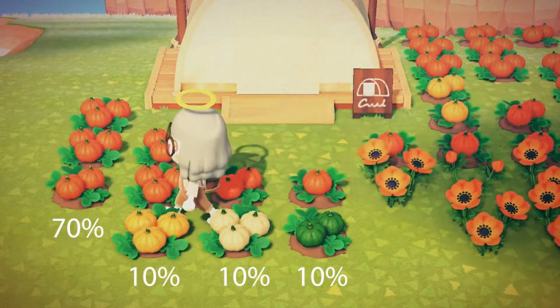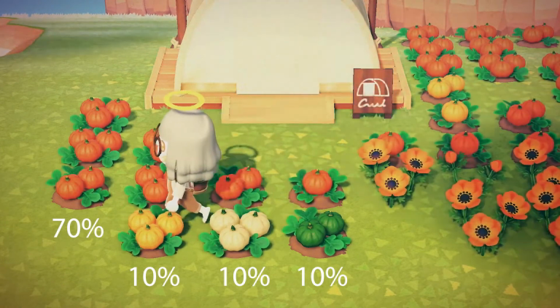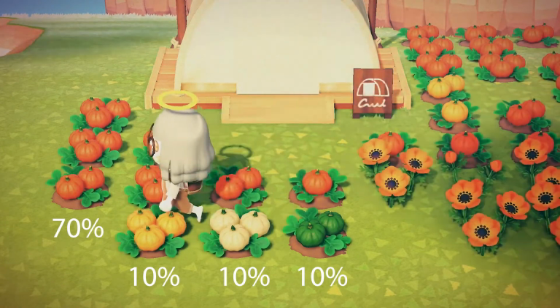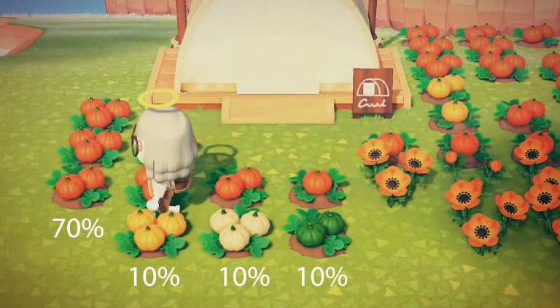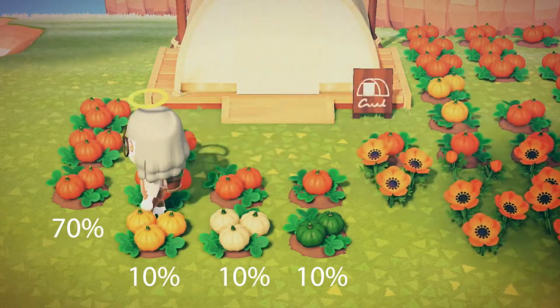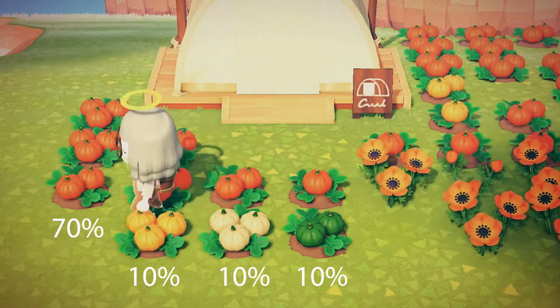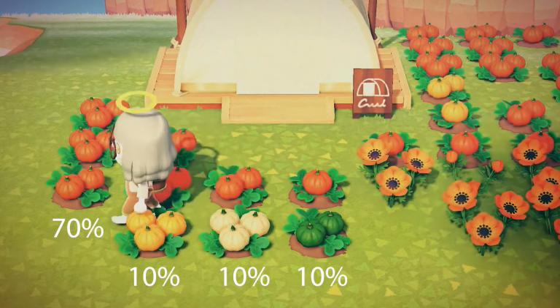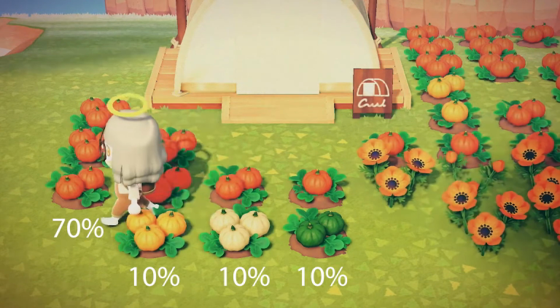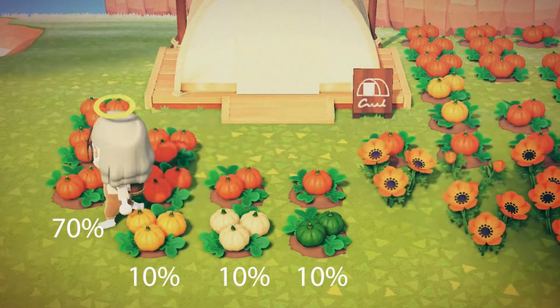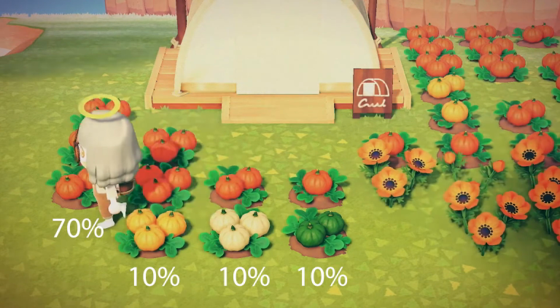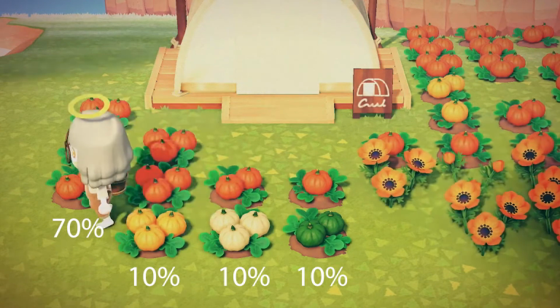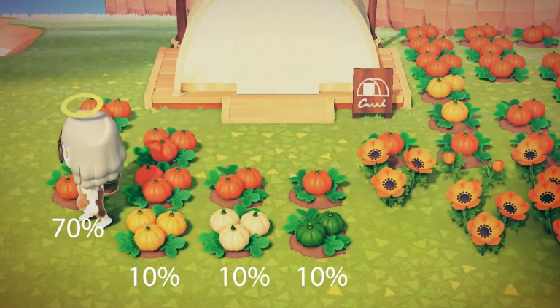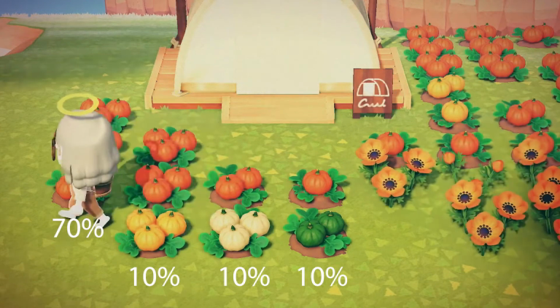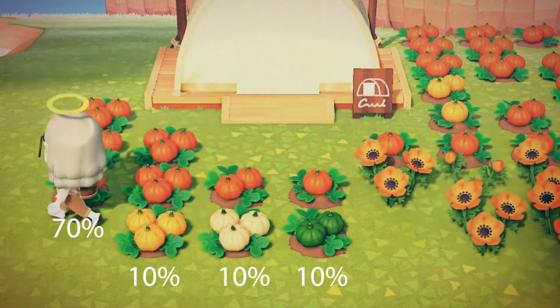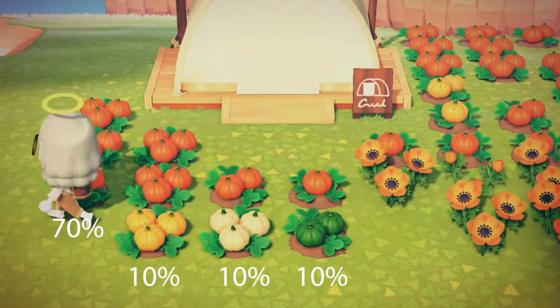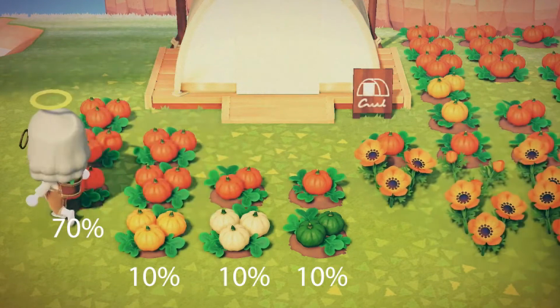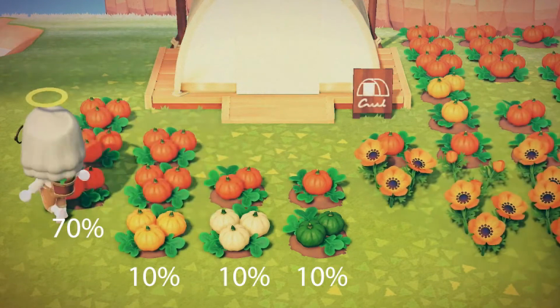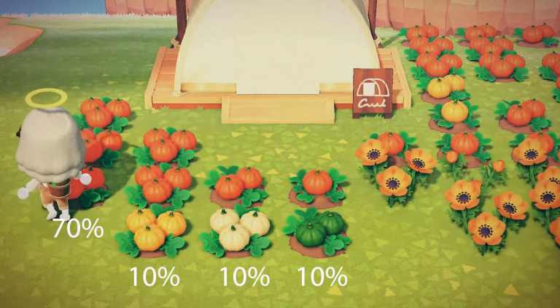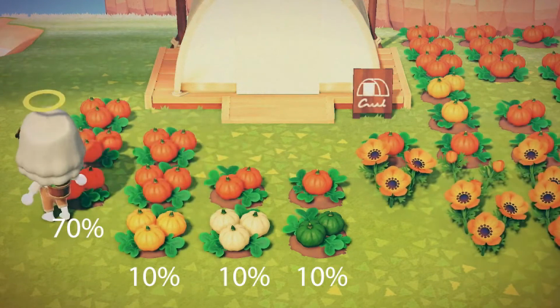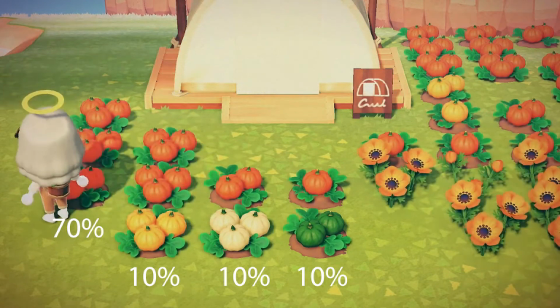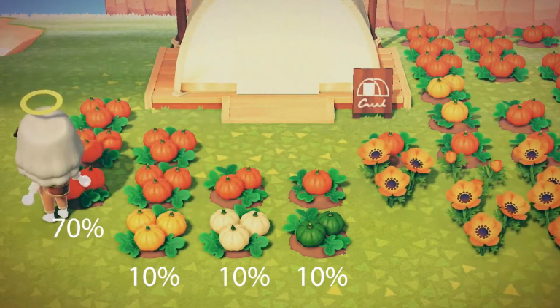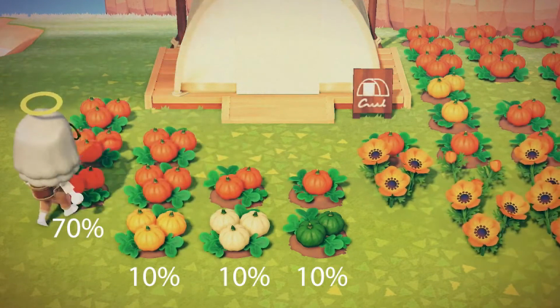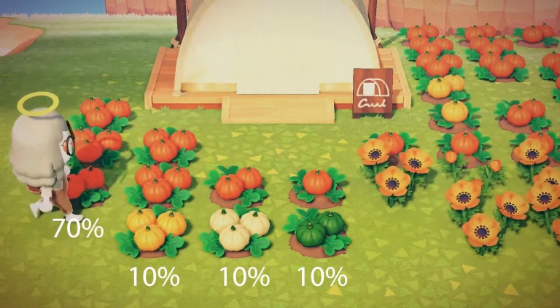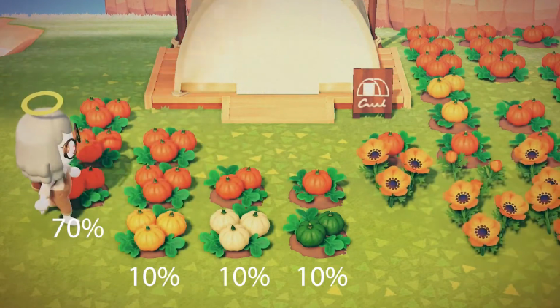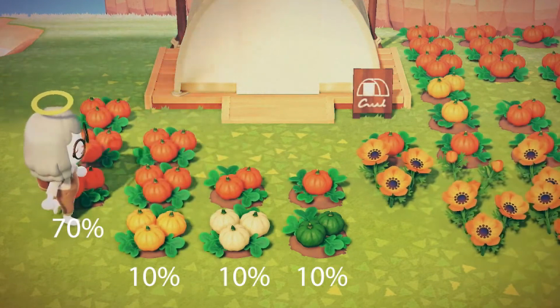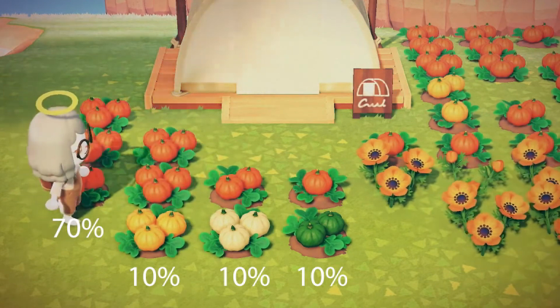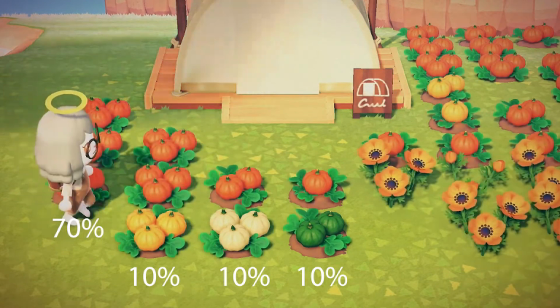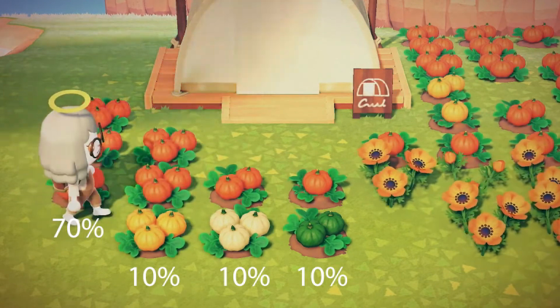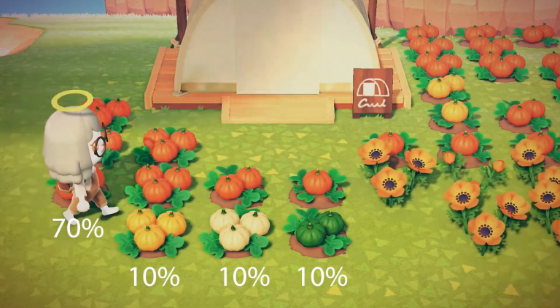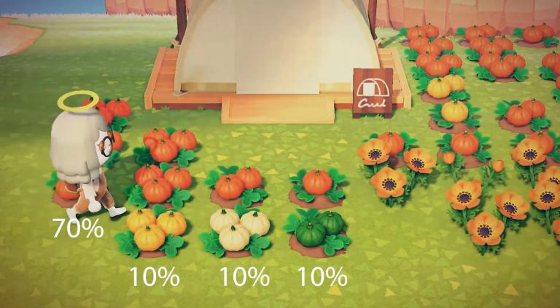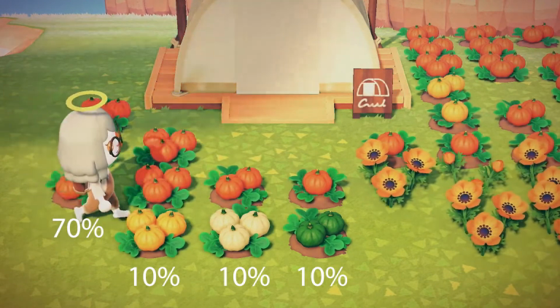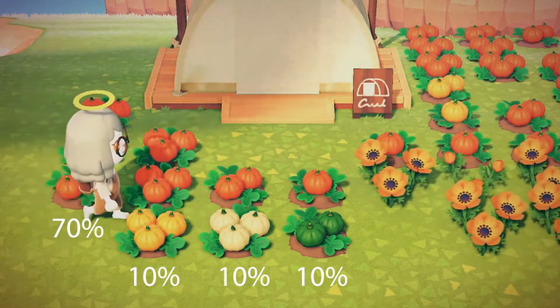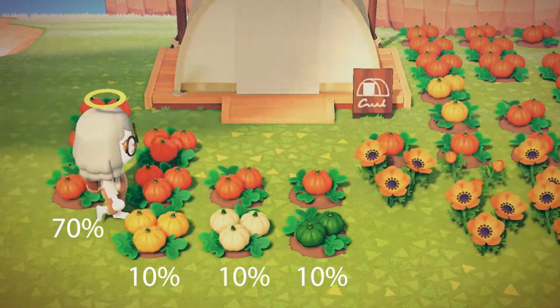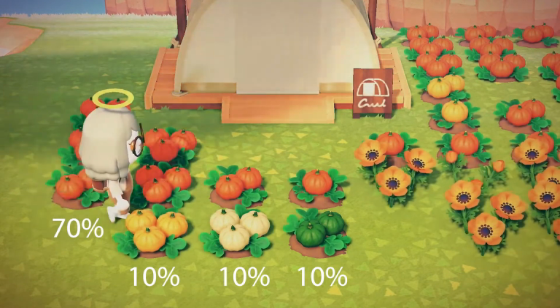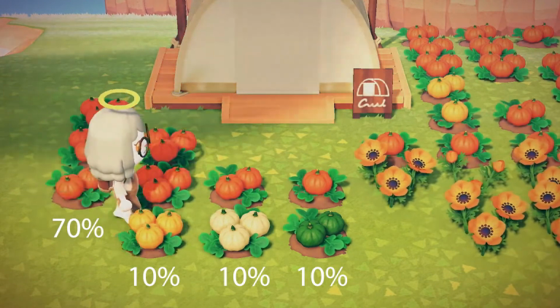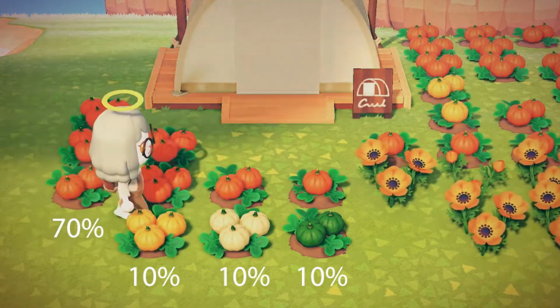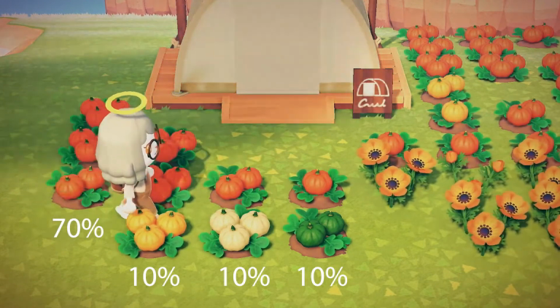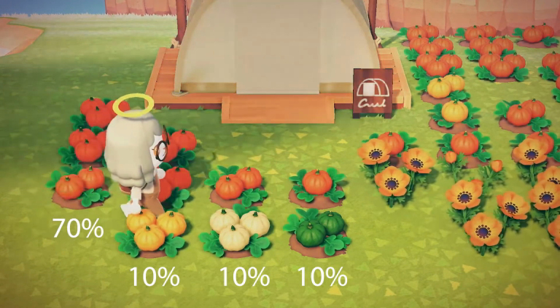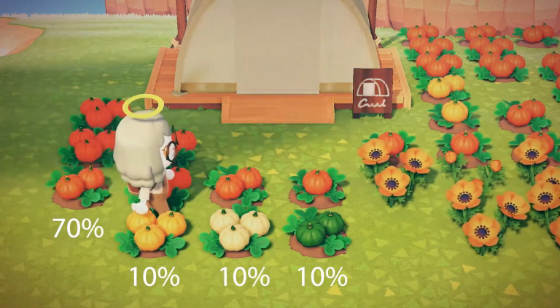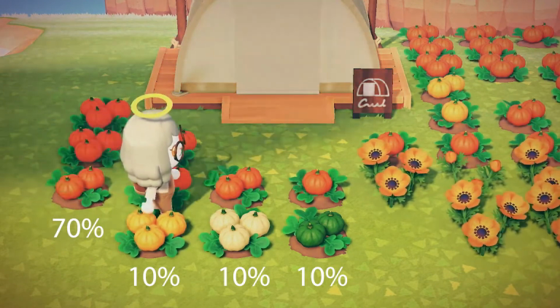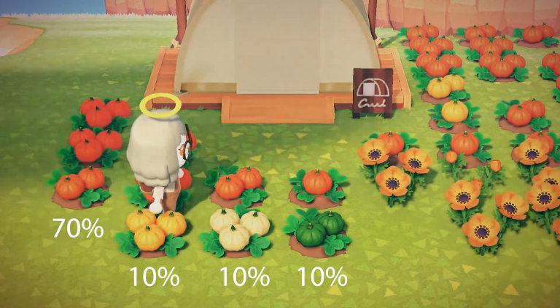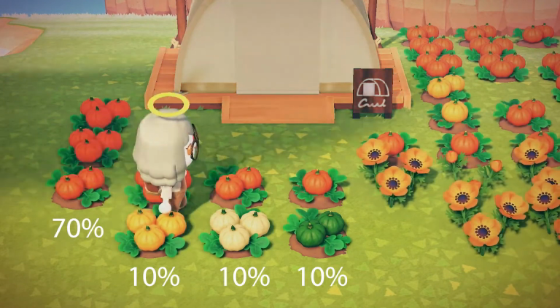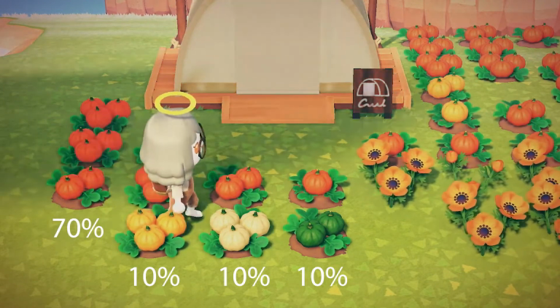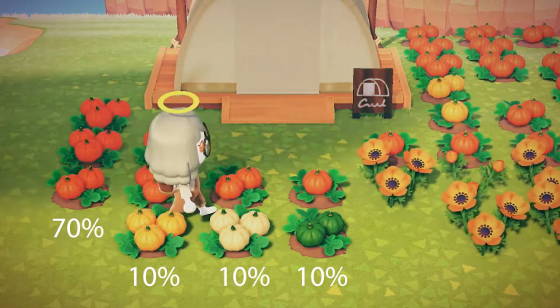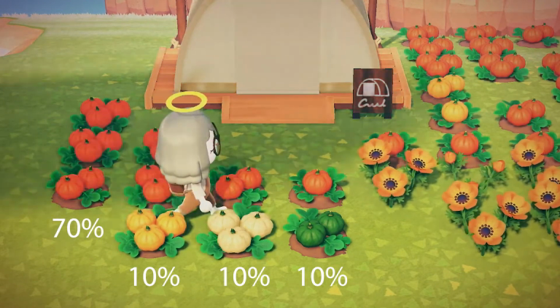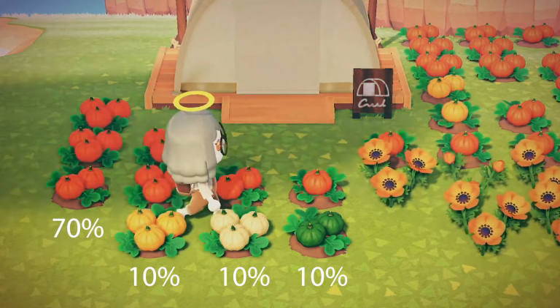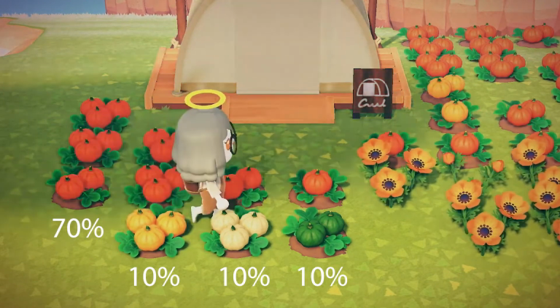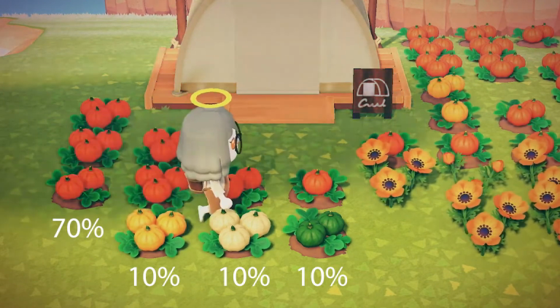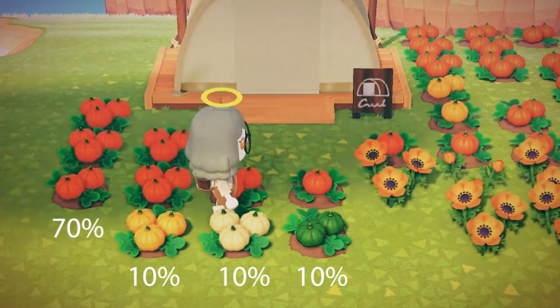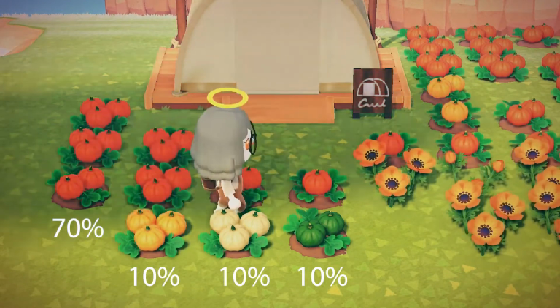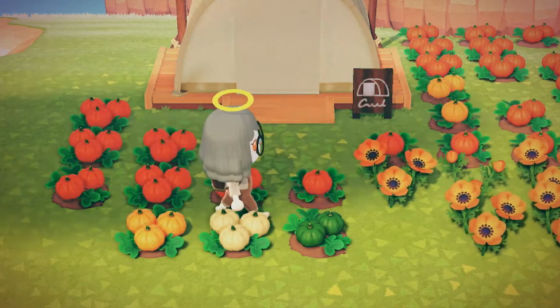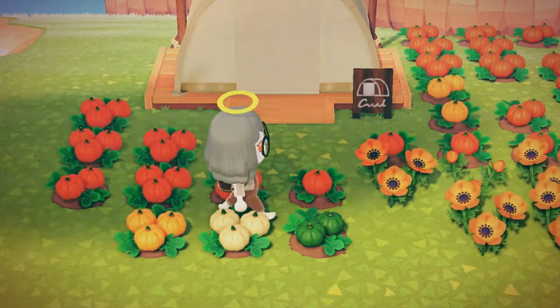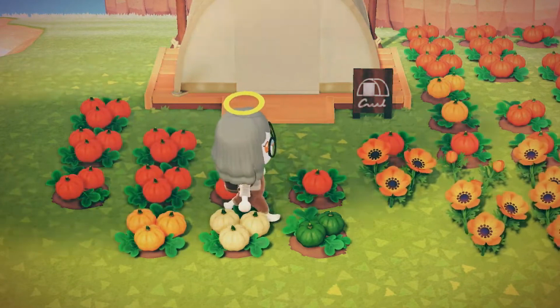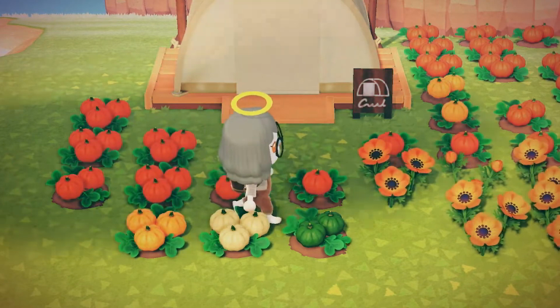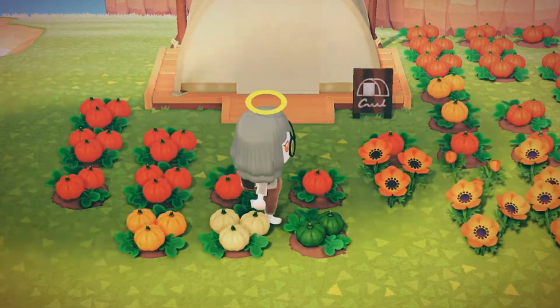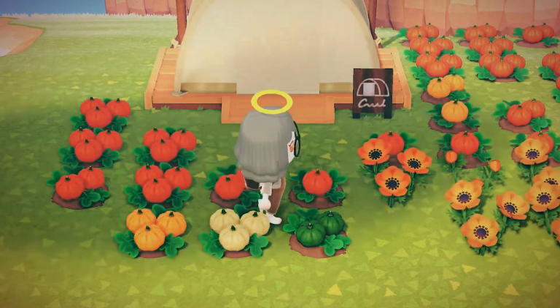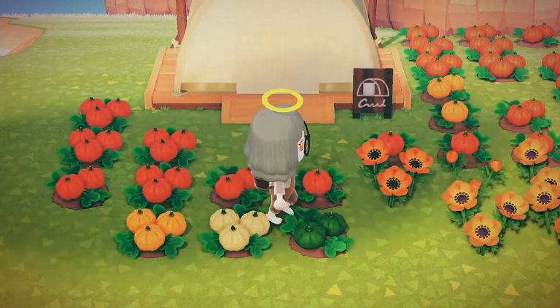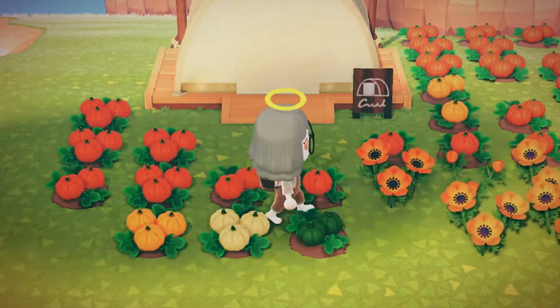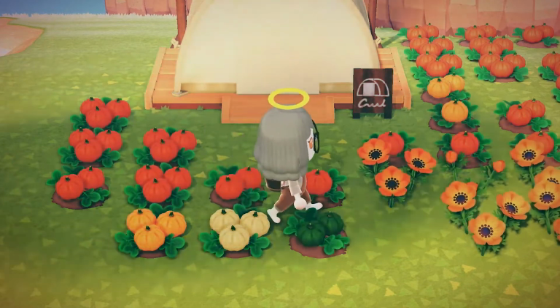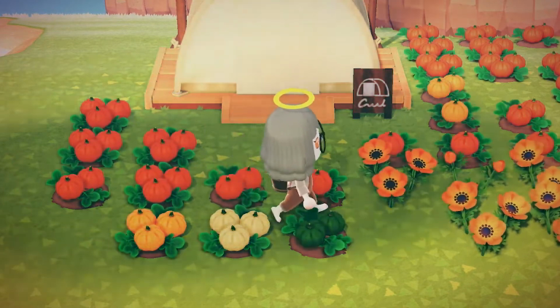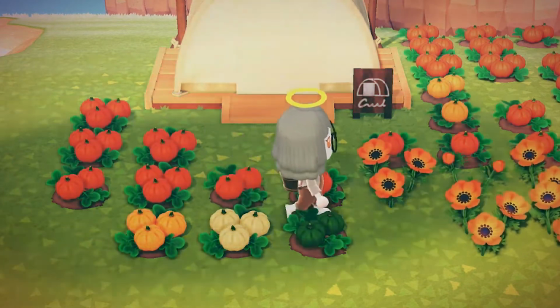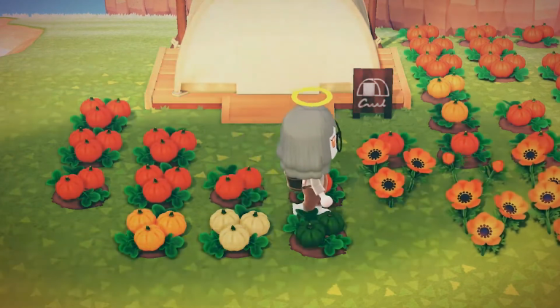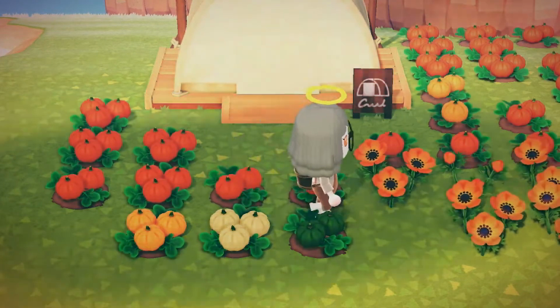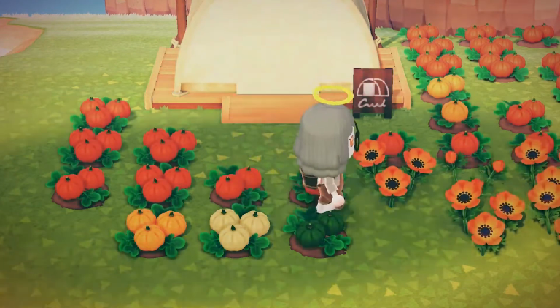All starters are random, so you won't know what color you have until it's gotten to the final growth stage and is ready to be picked.